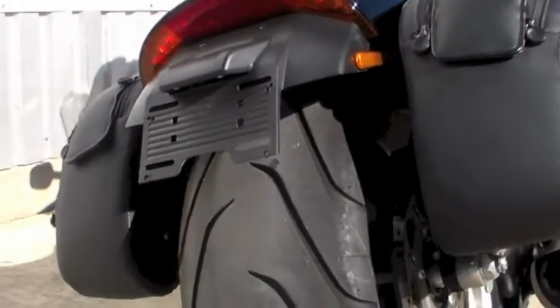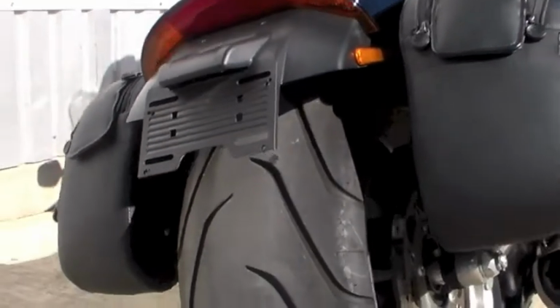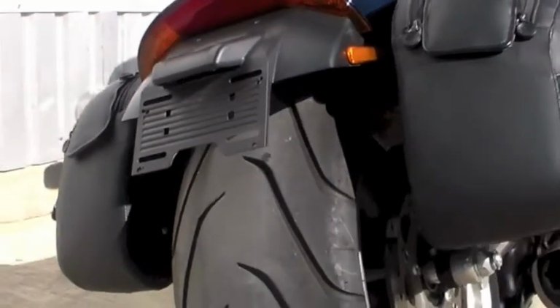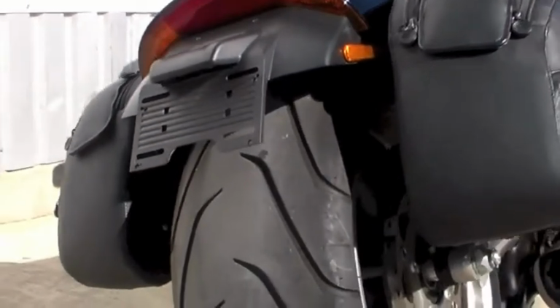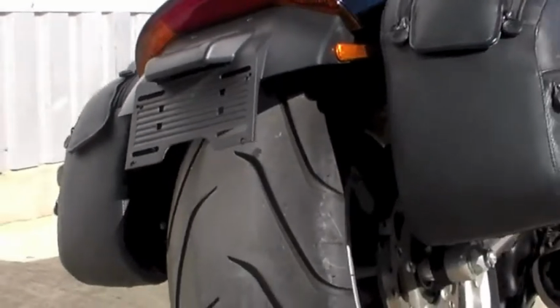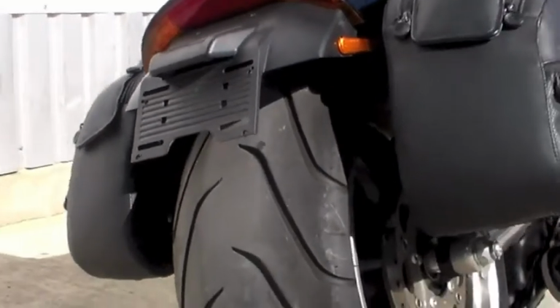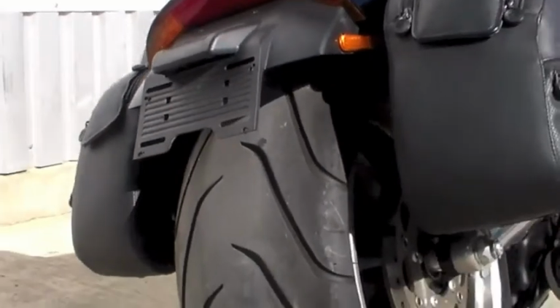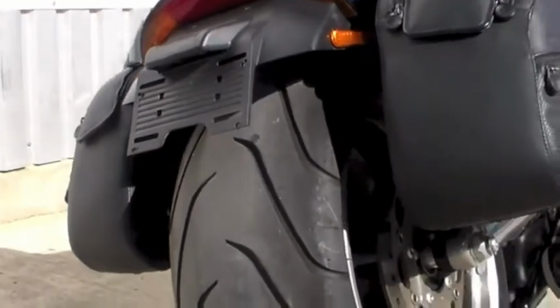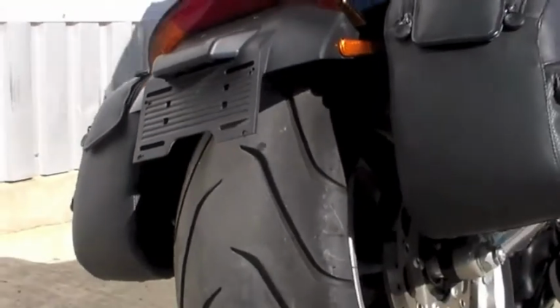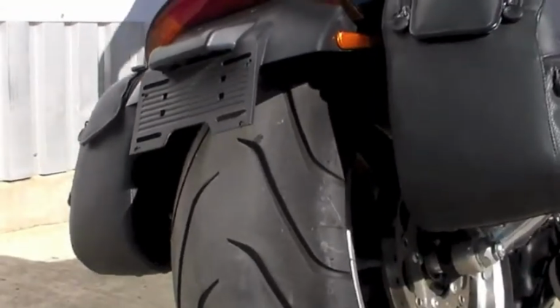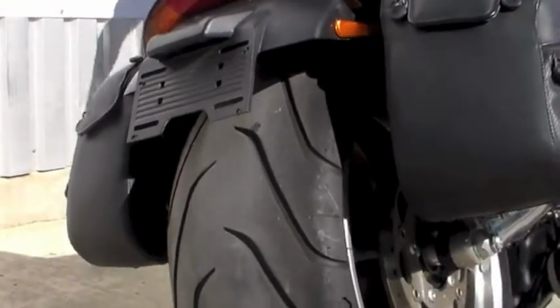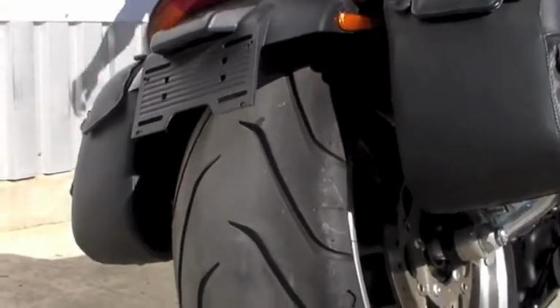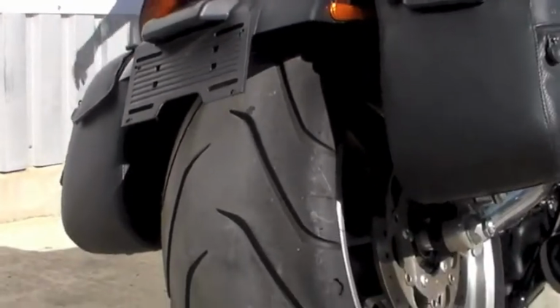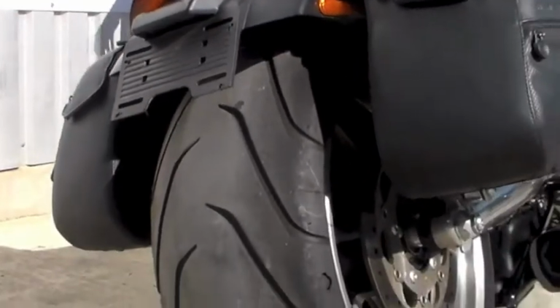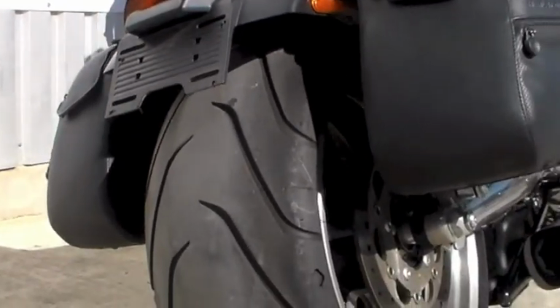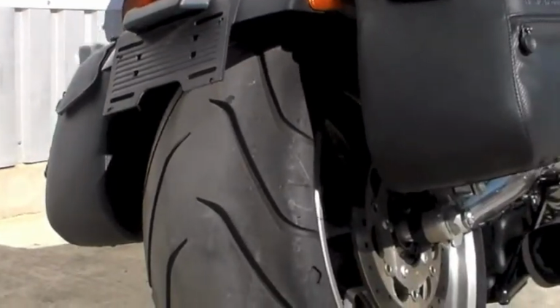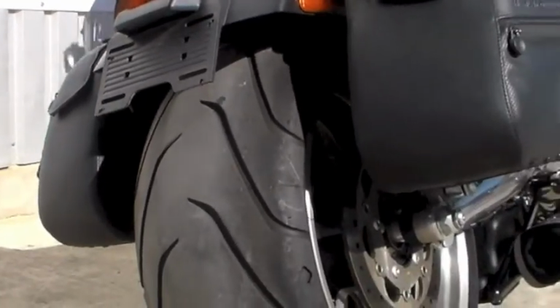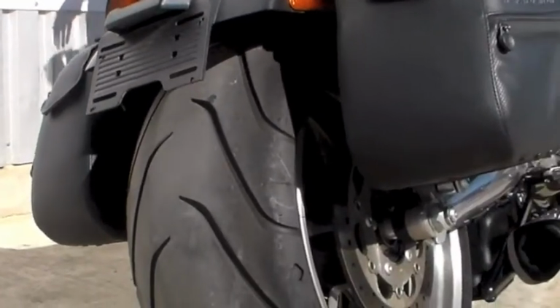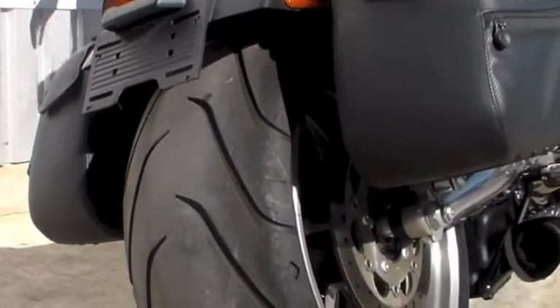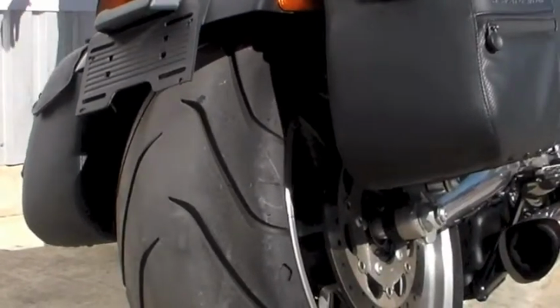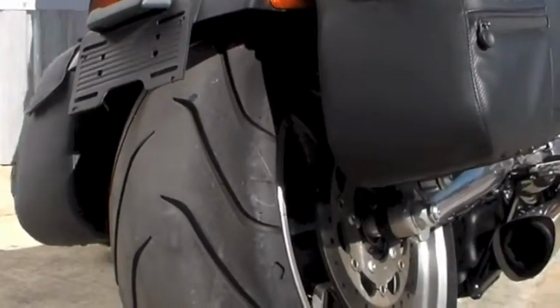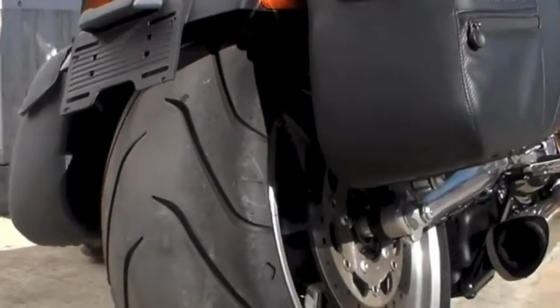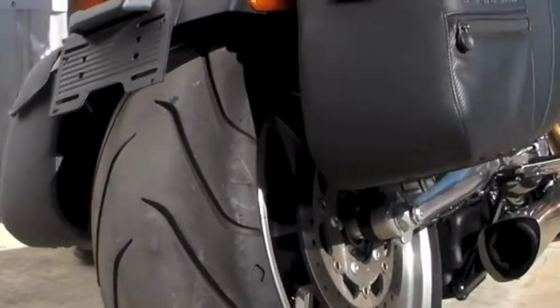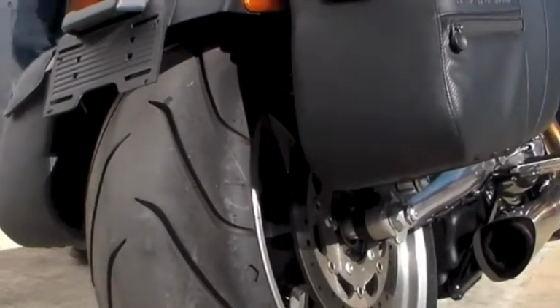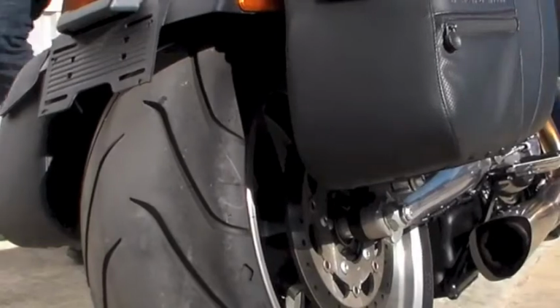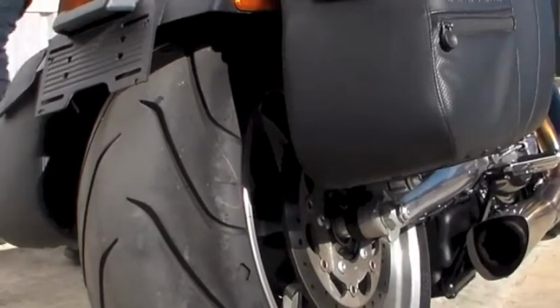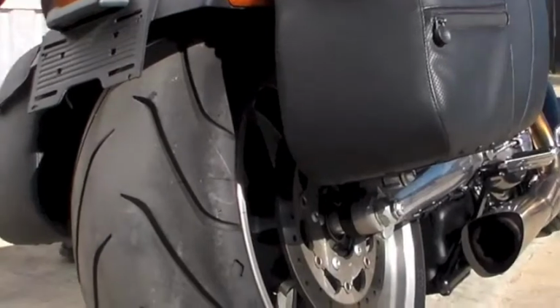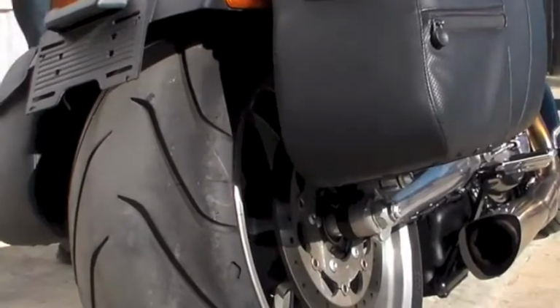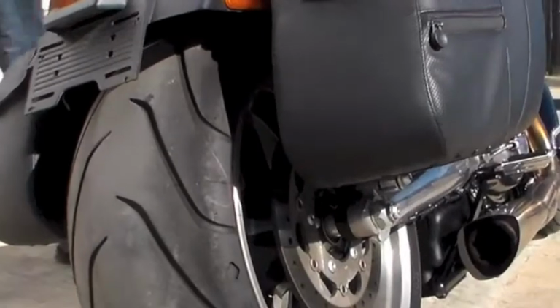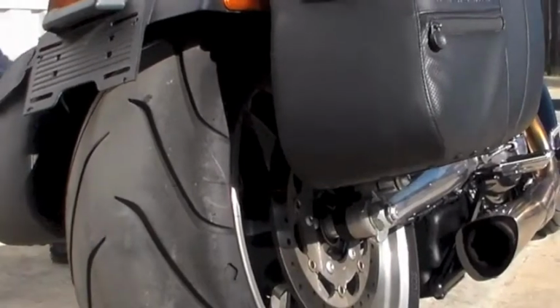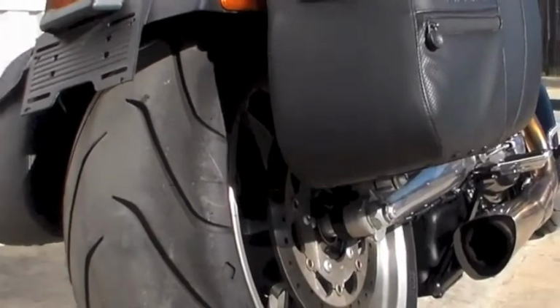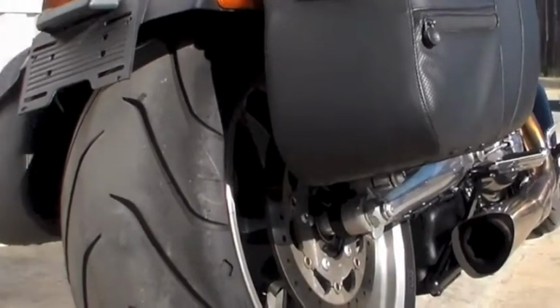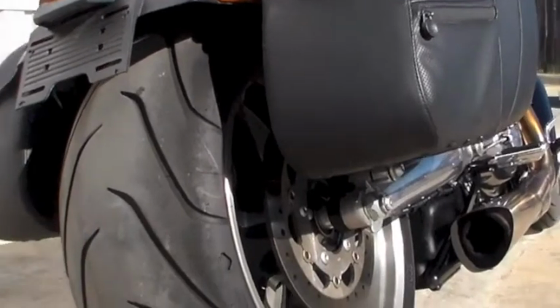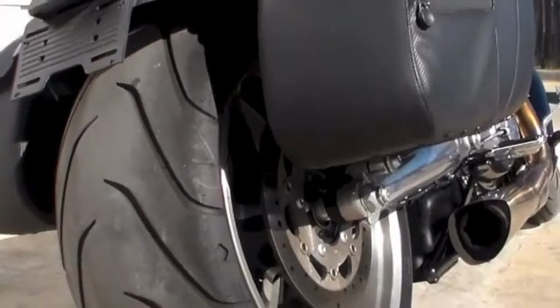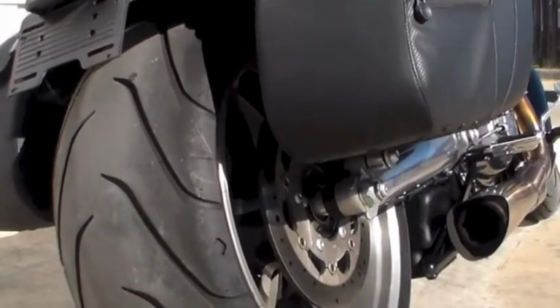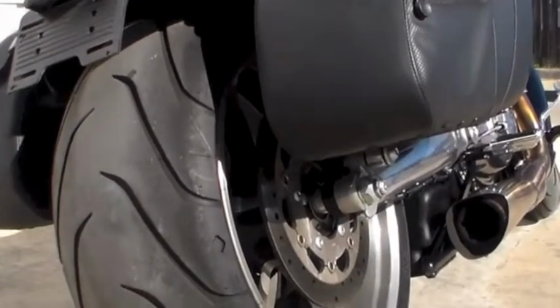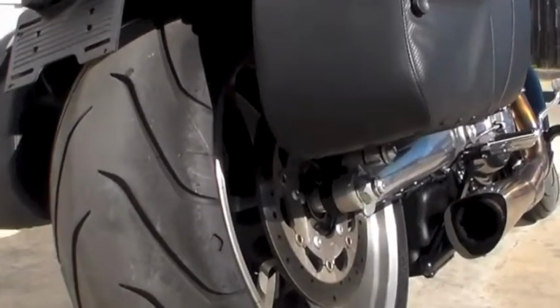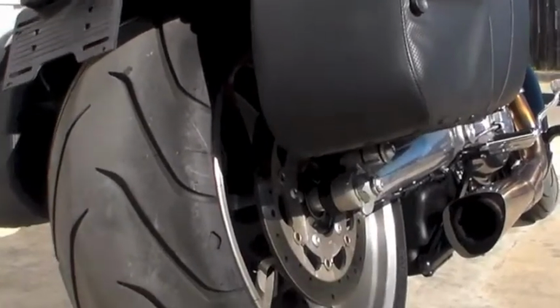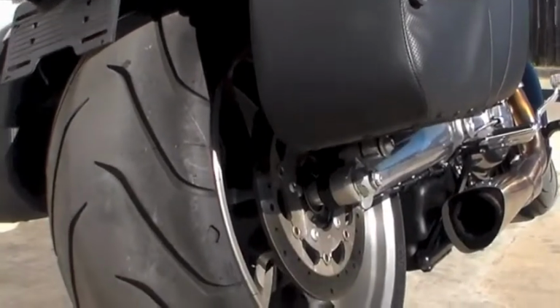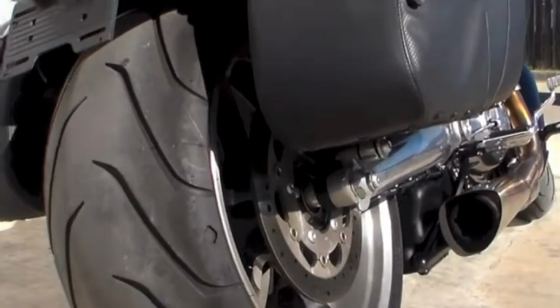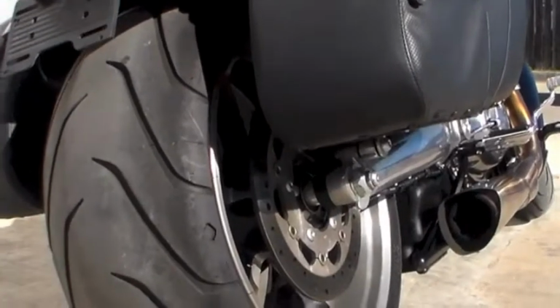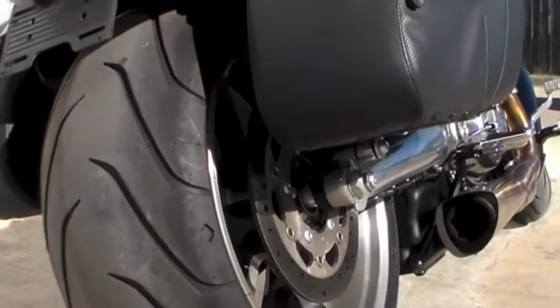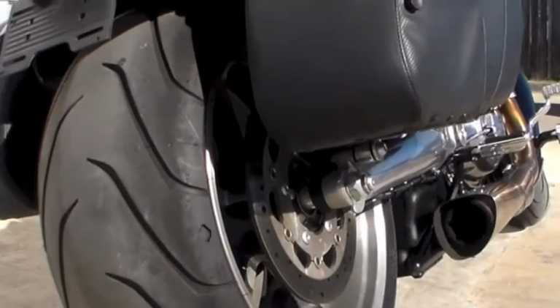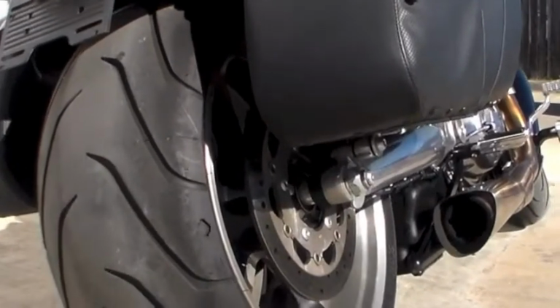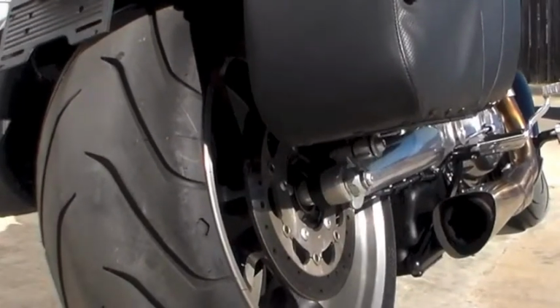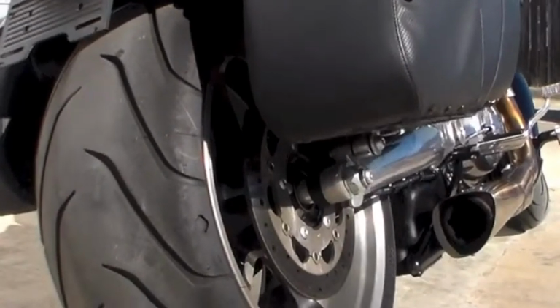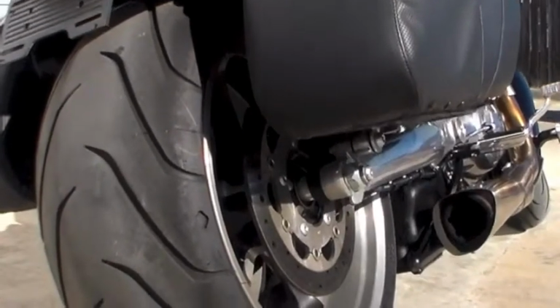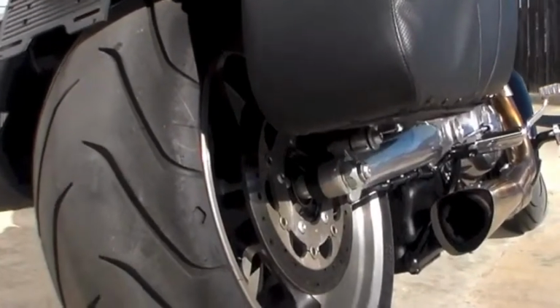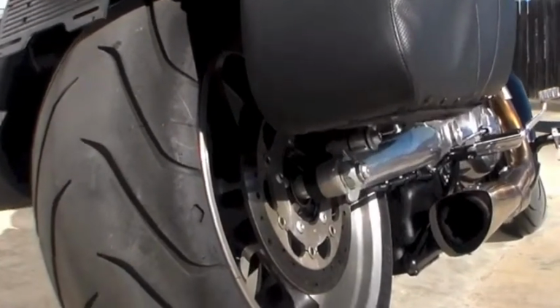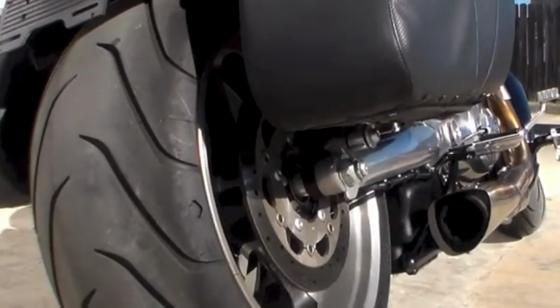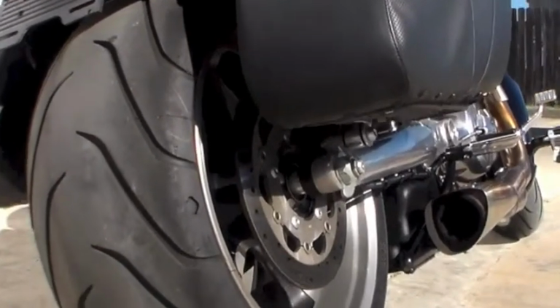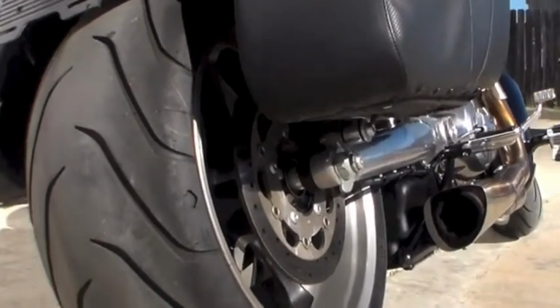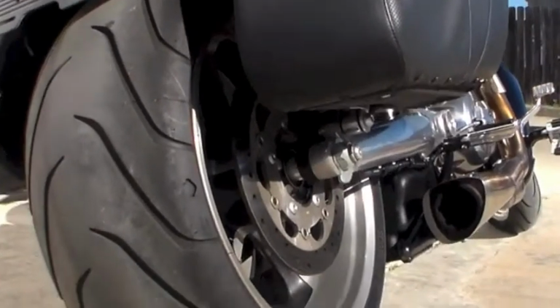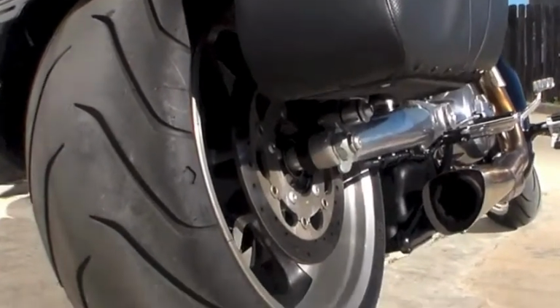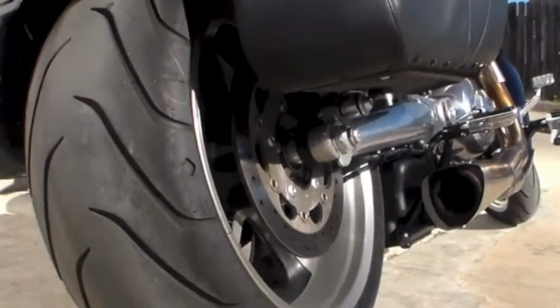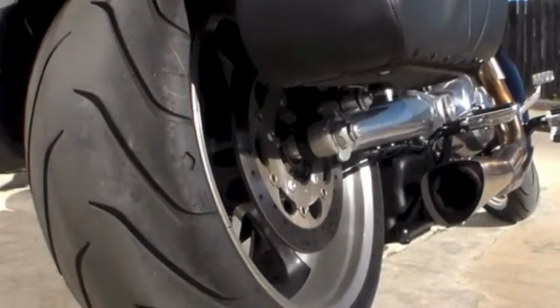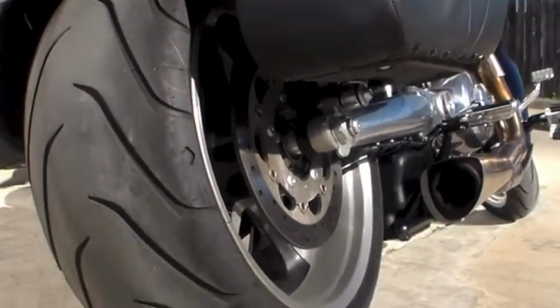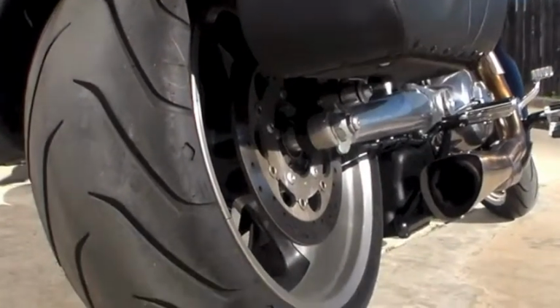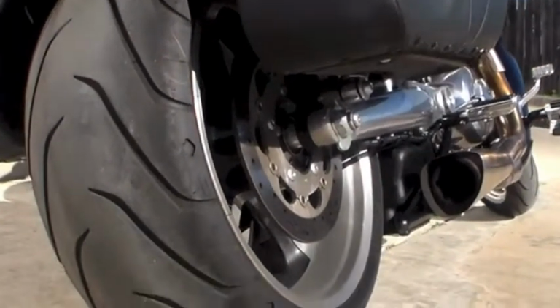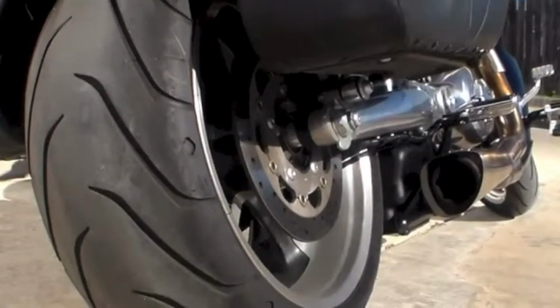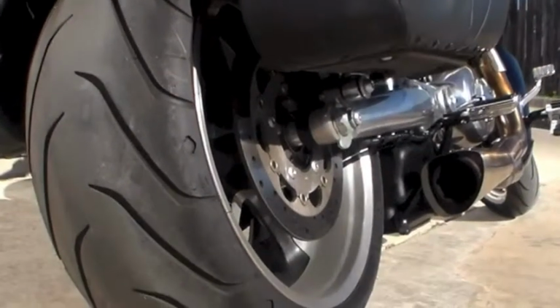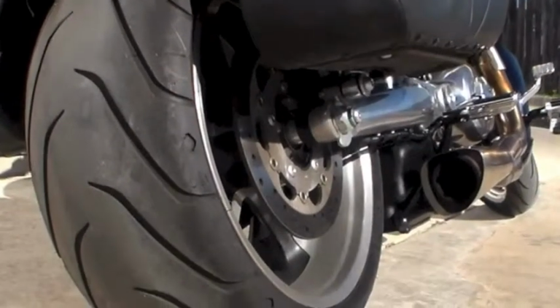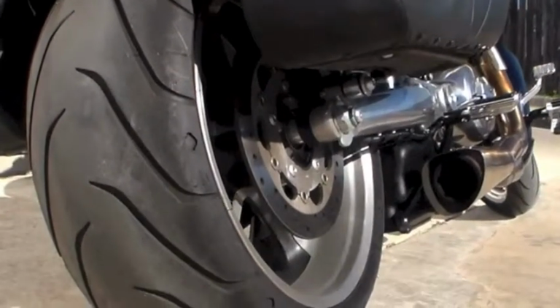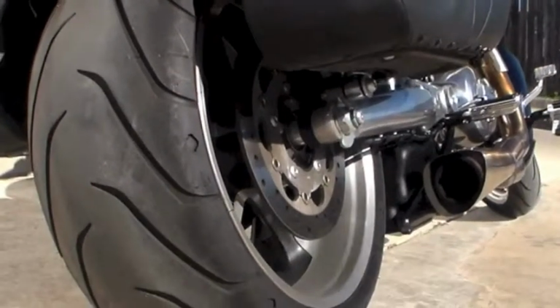This brings you down to that 240 fat rear tire that the V-Rod's famous for, giving you a little extra traction on the blacktop.